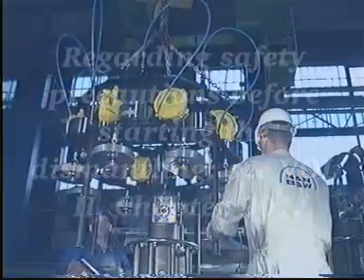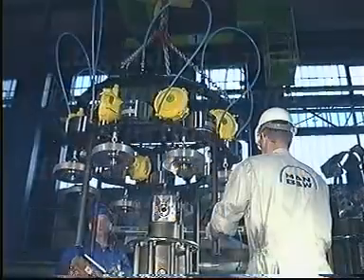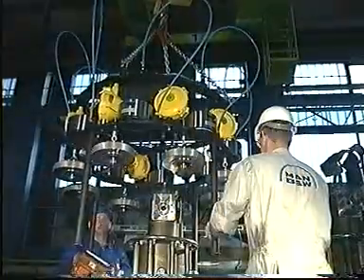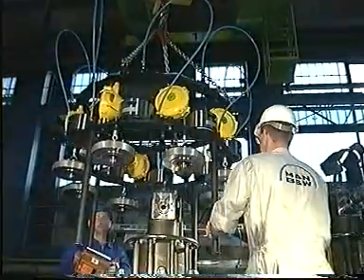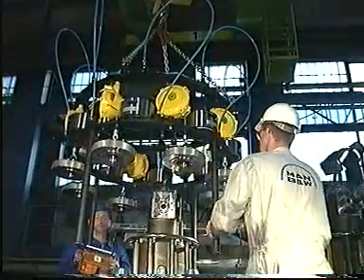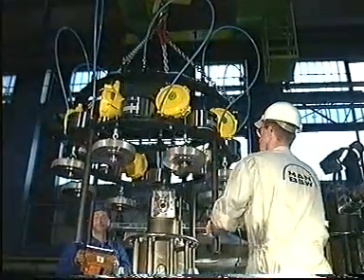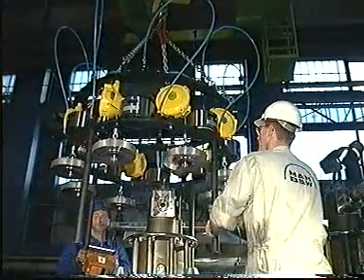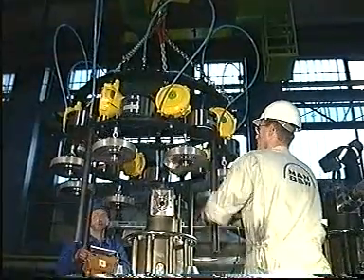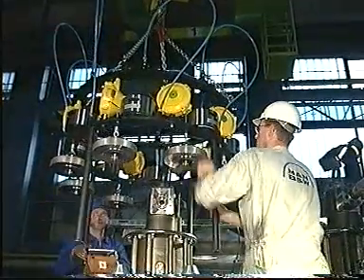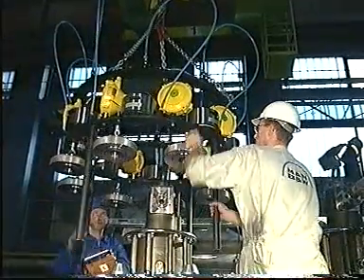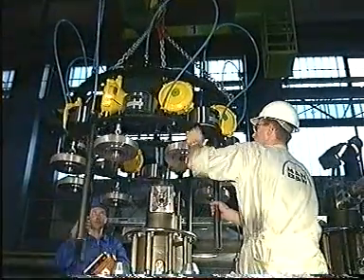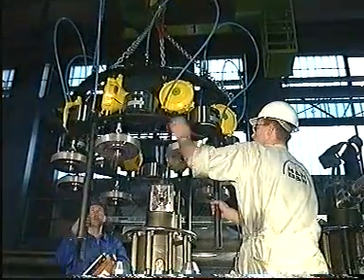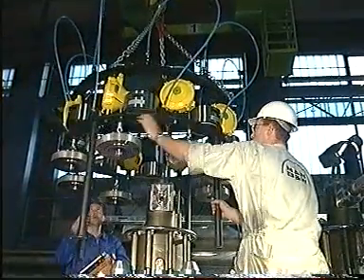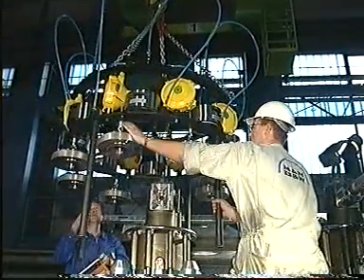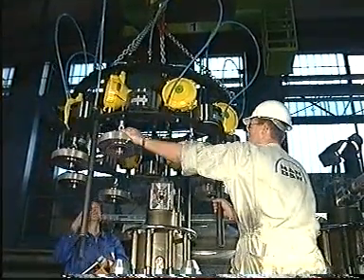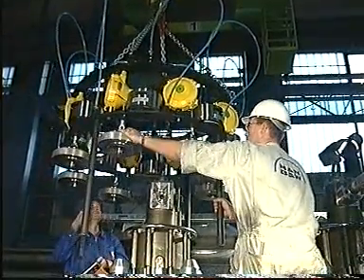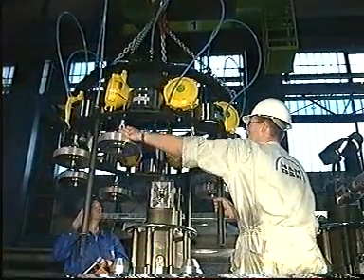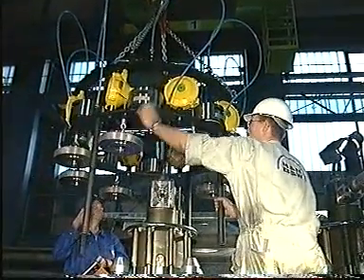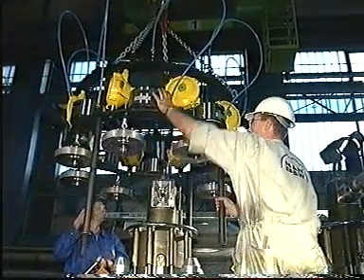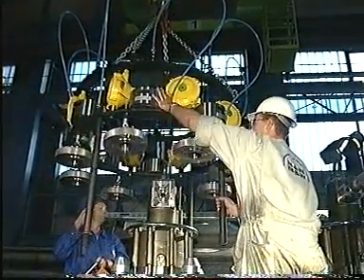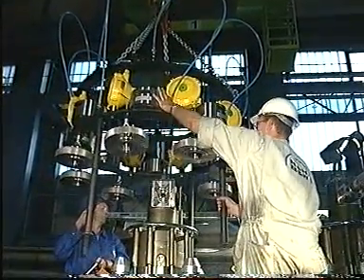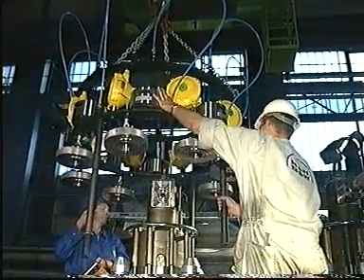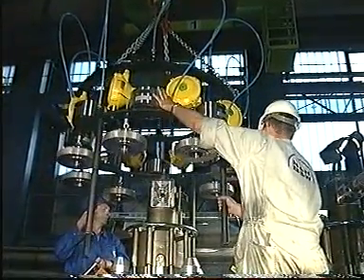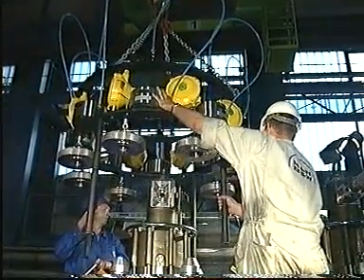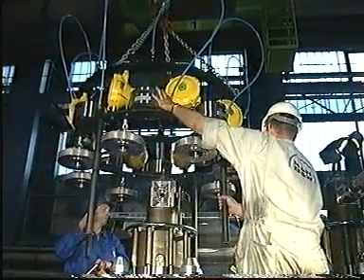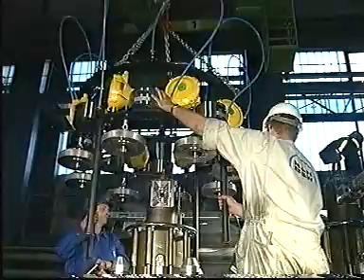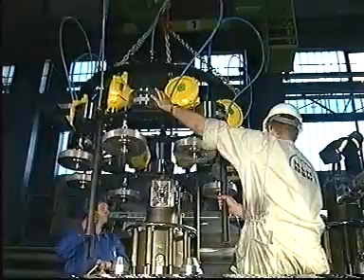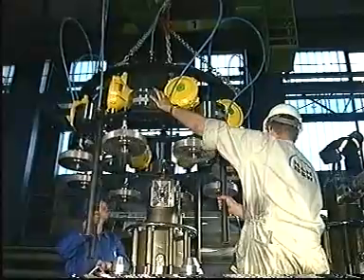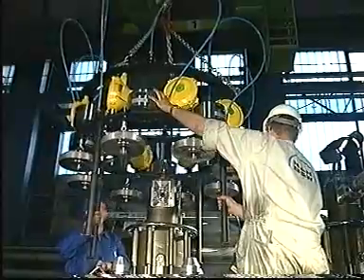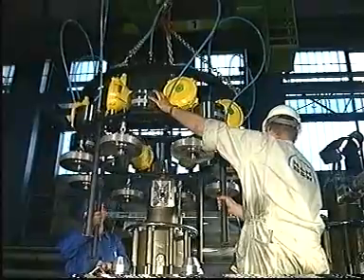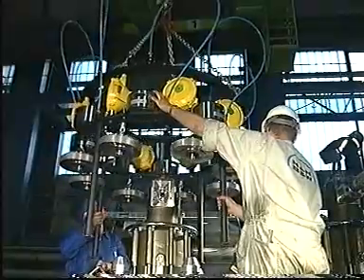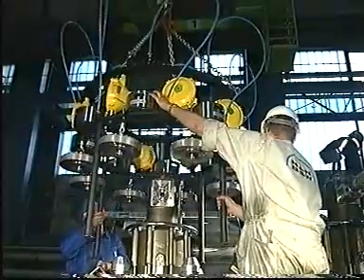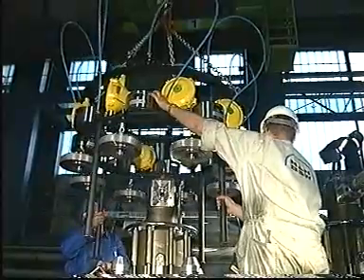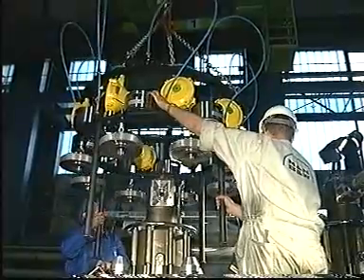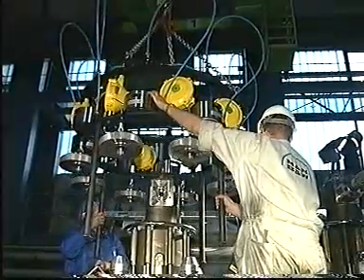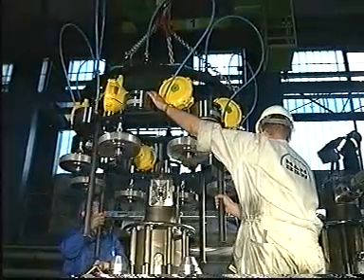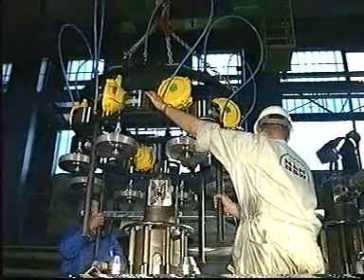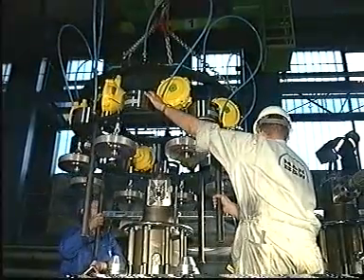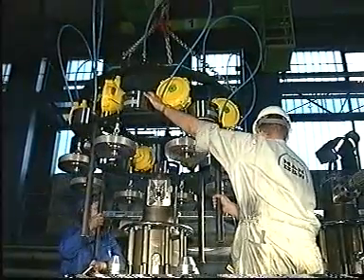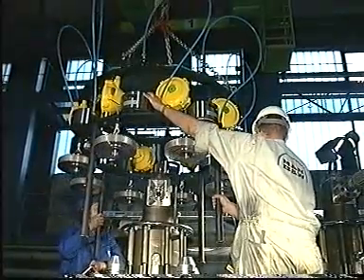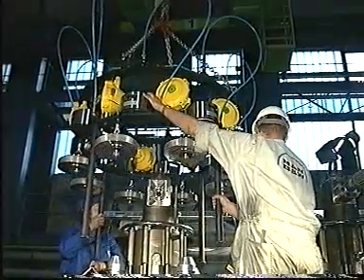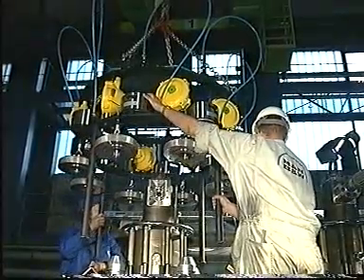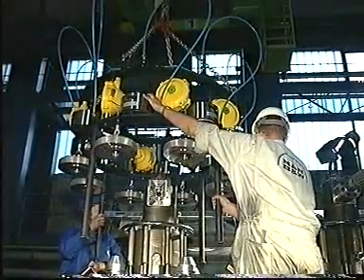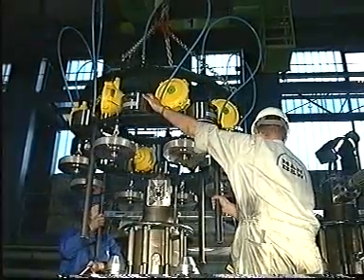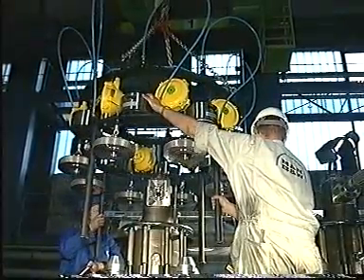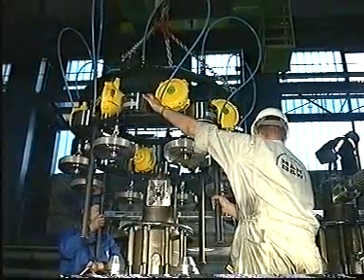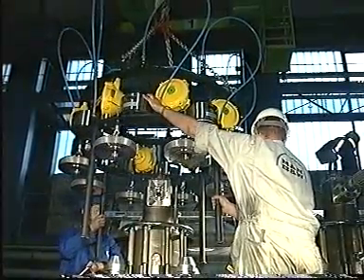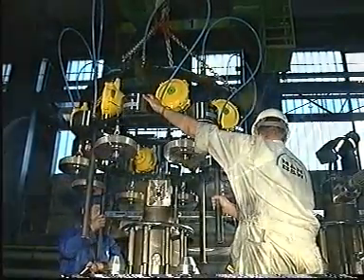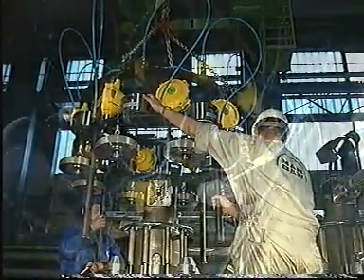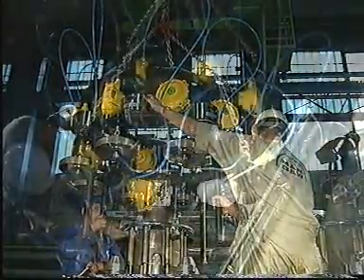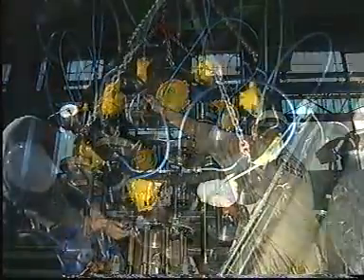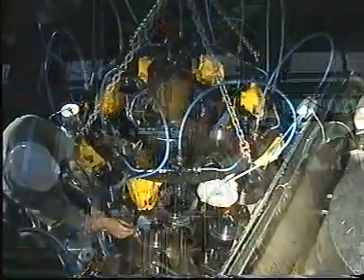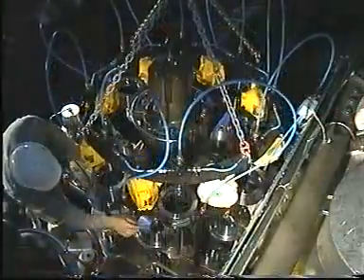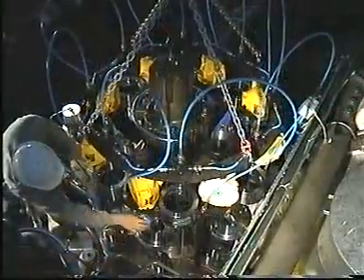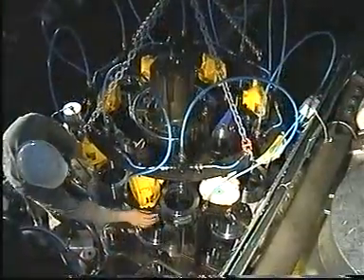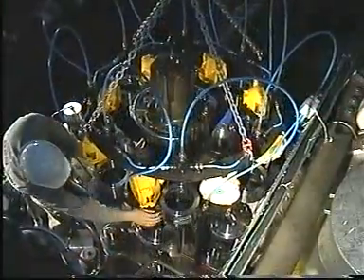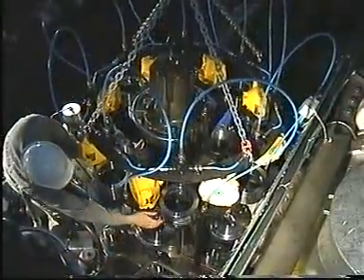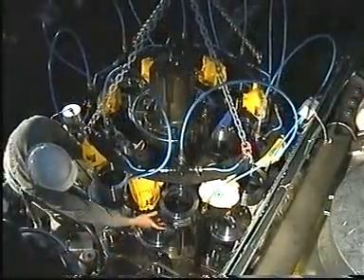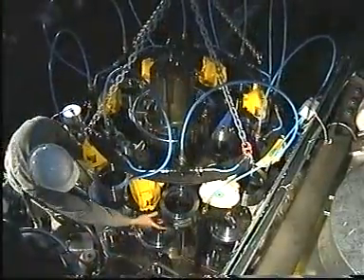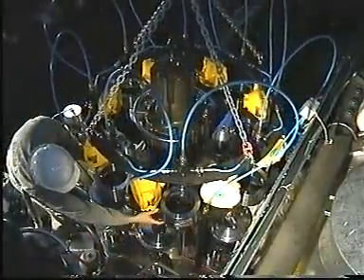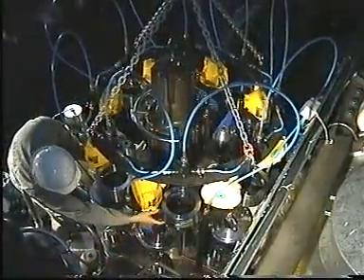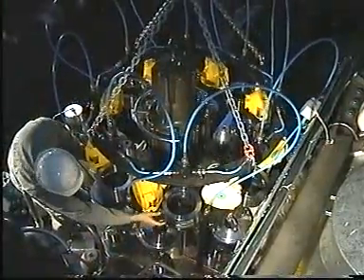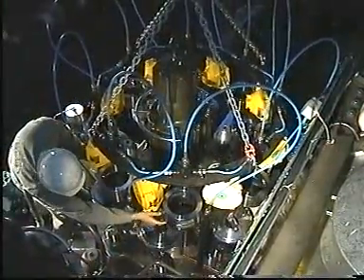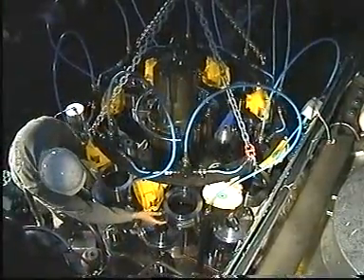Dismount all high pressure pipes, drain pipes, etcetera. Land the cylinder cover tightening tool on the cylinder cover.